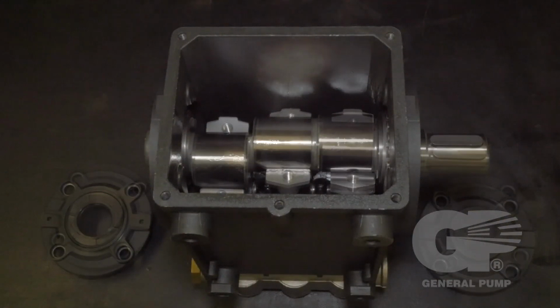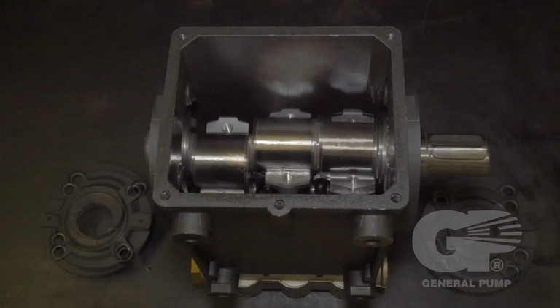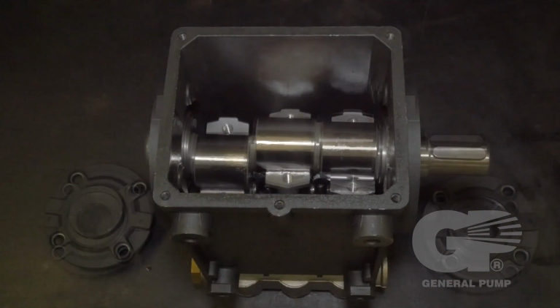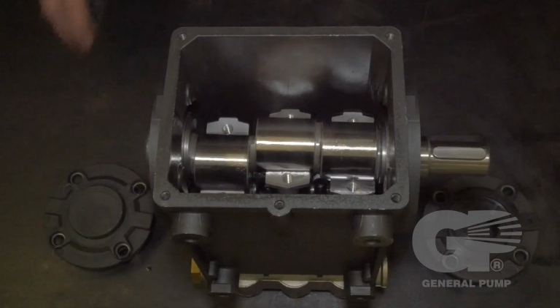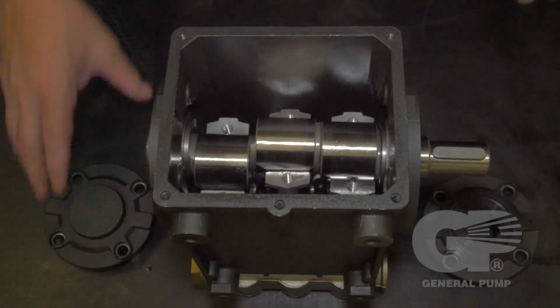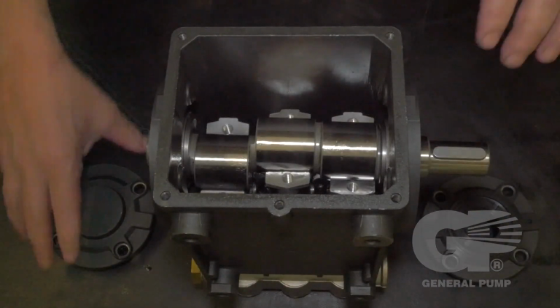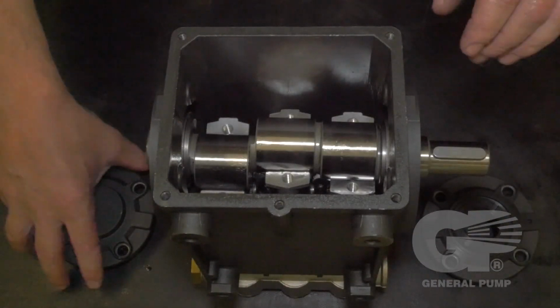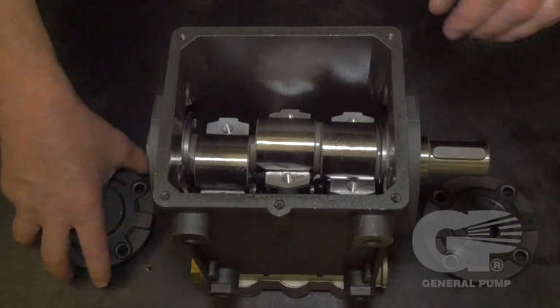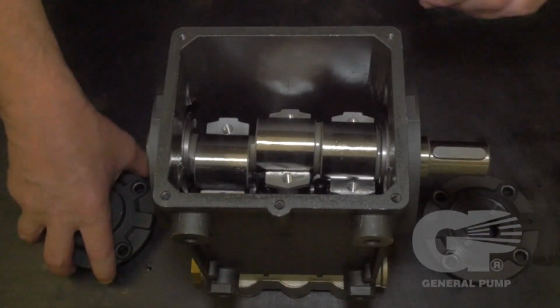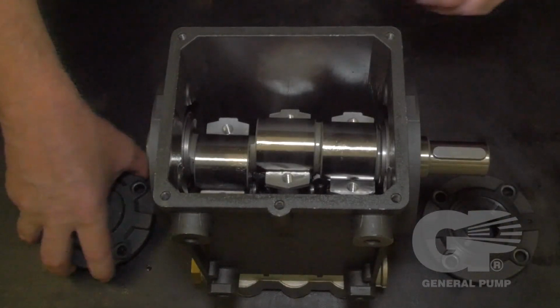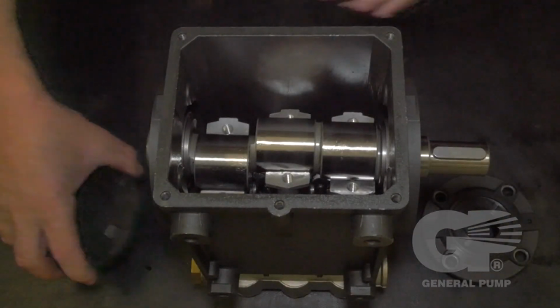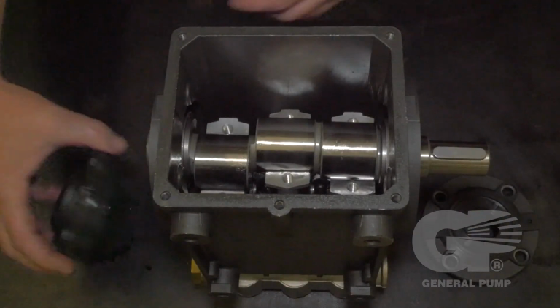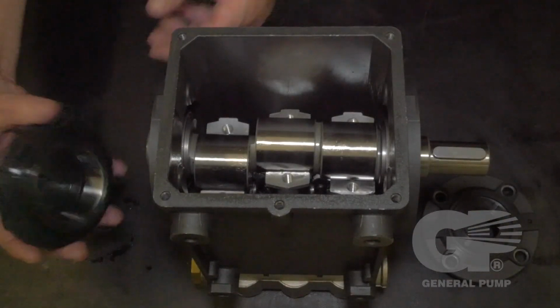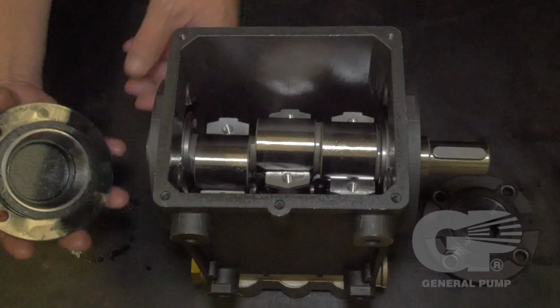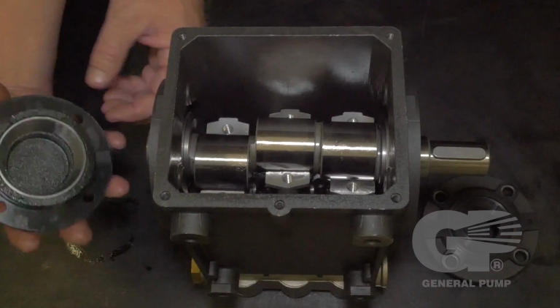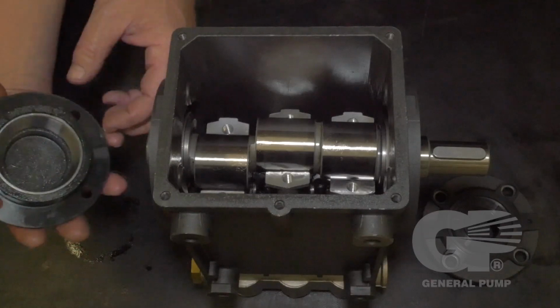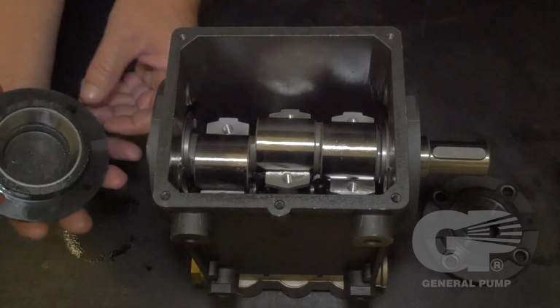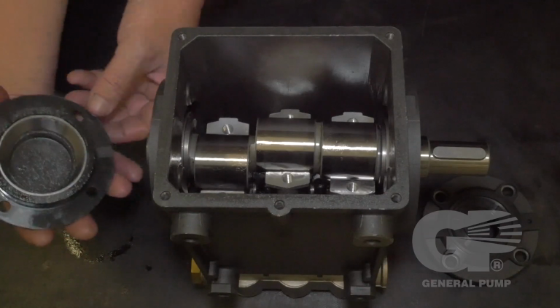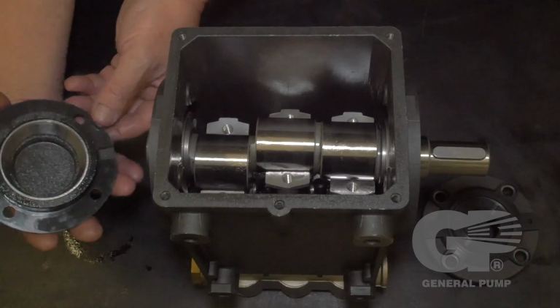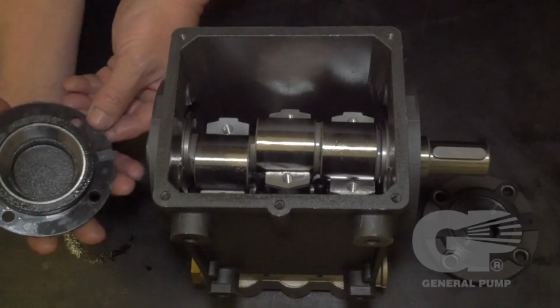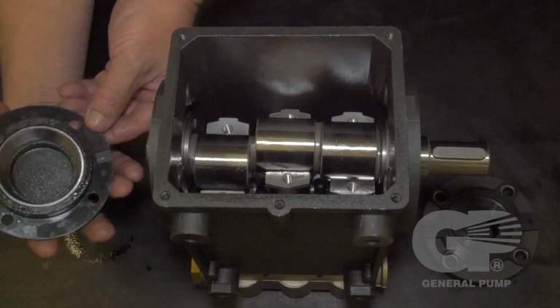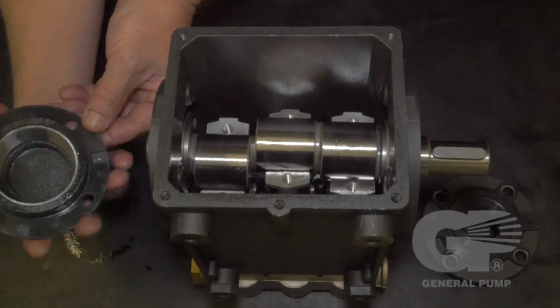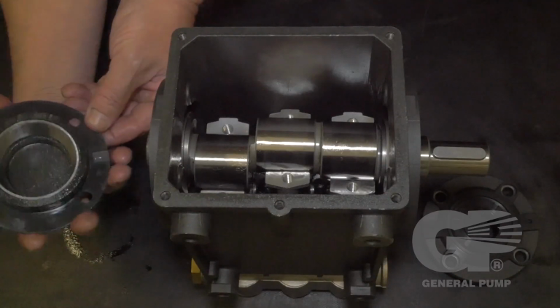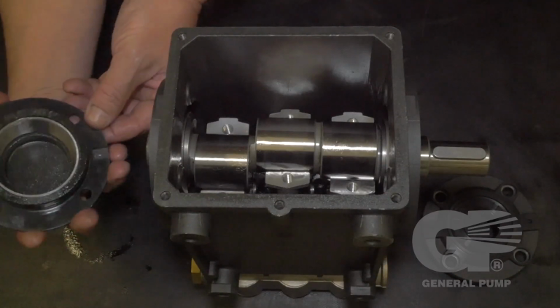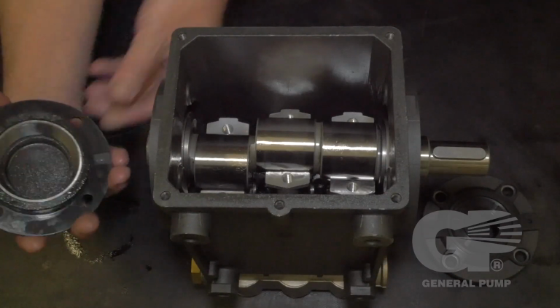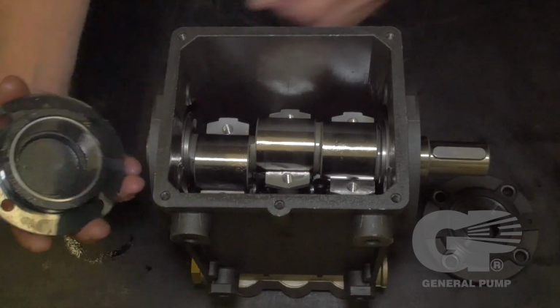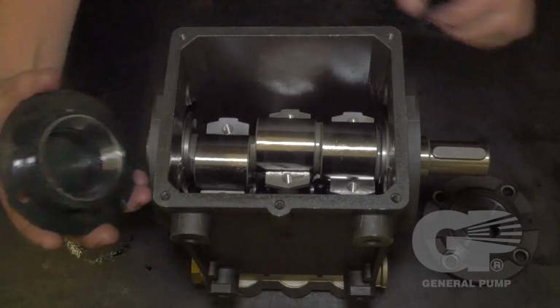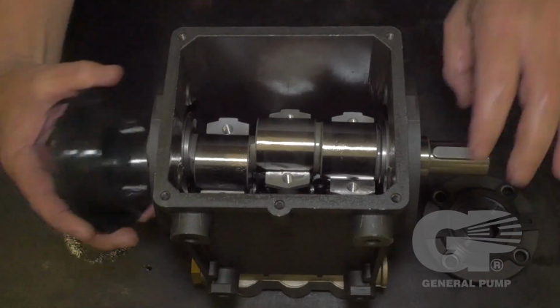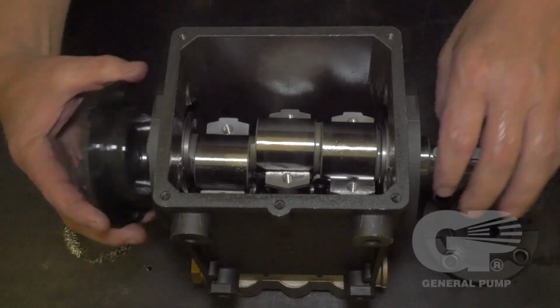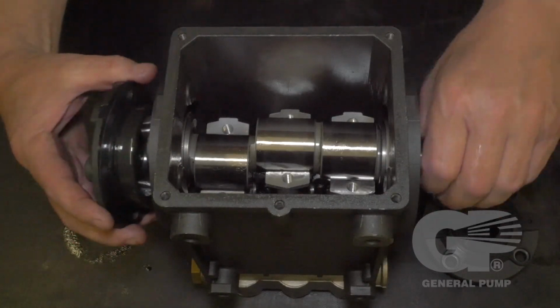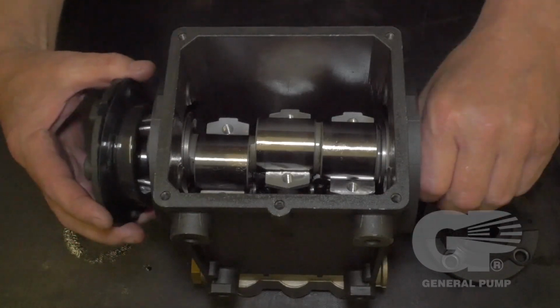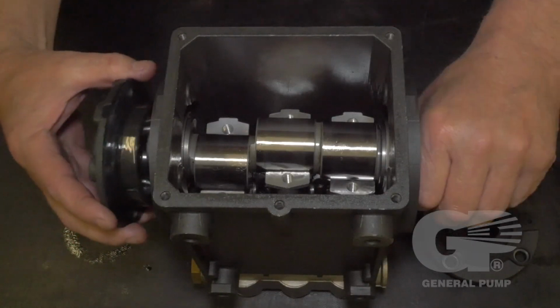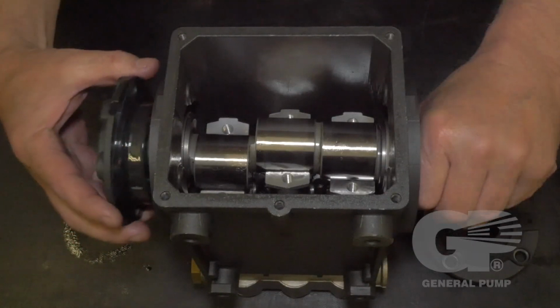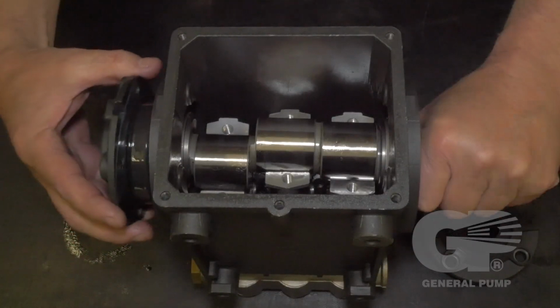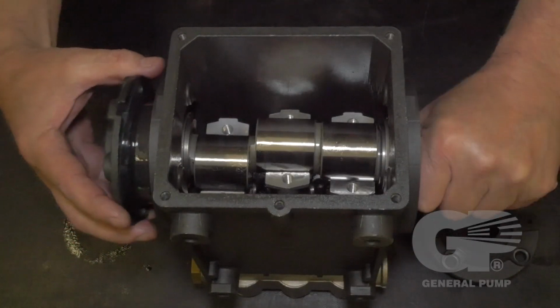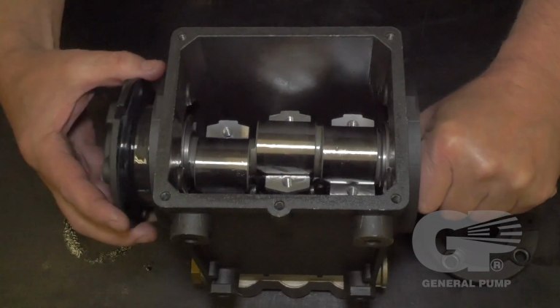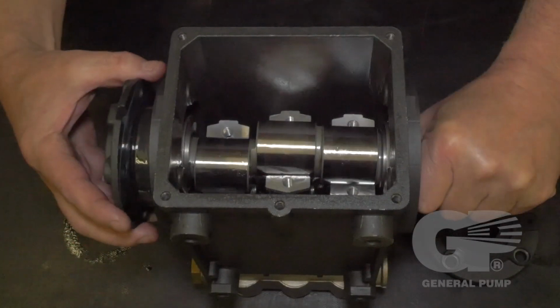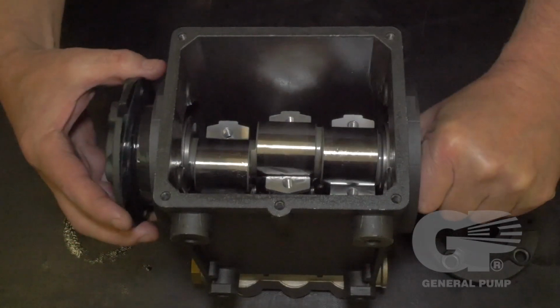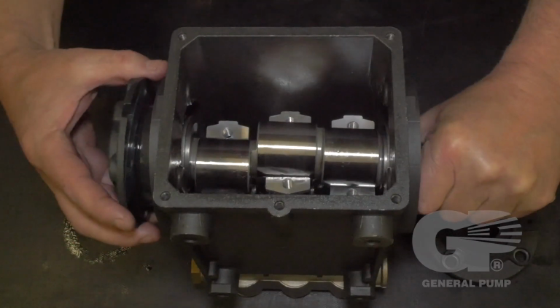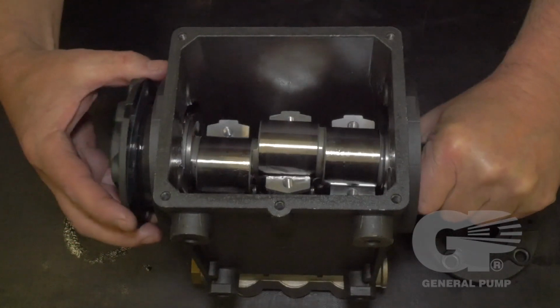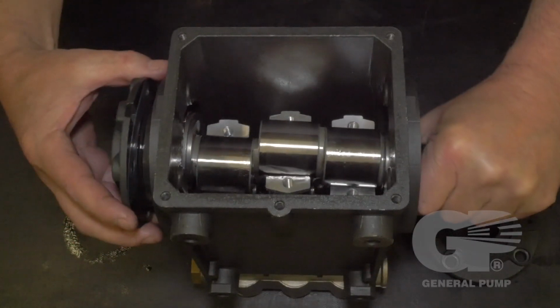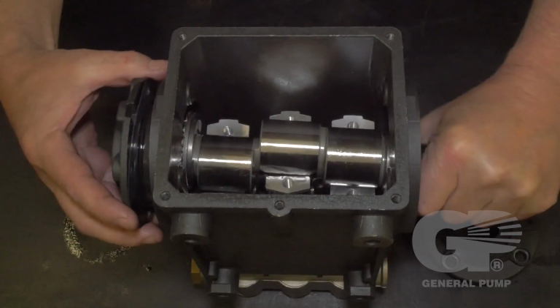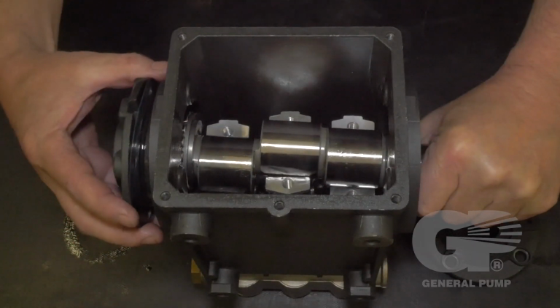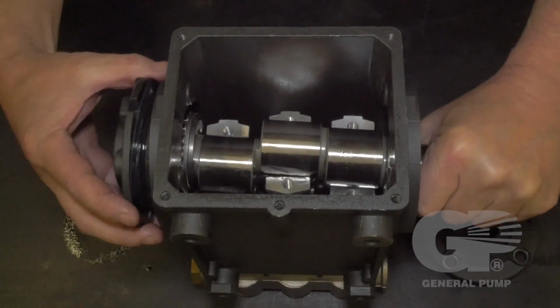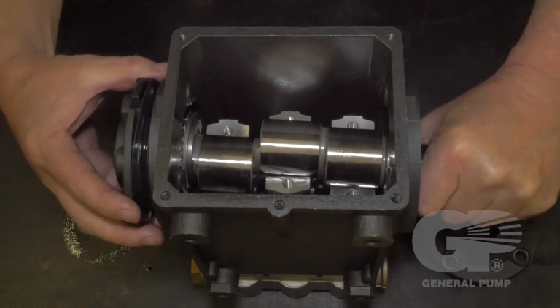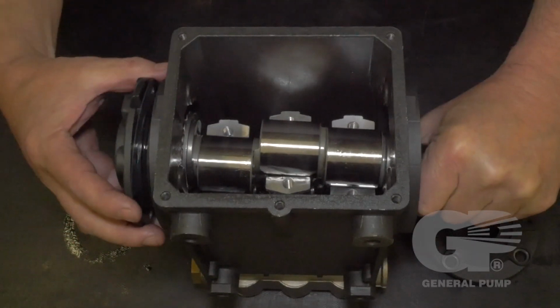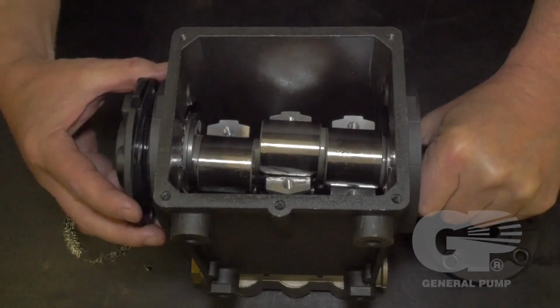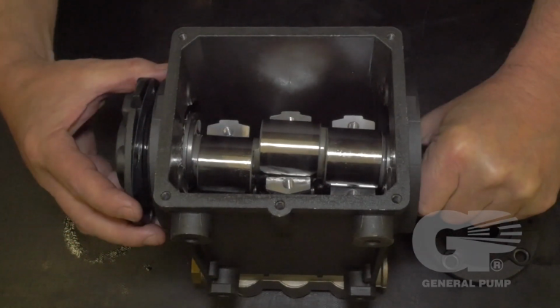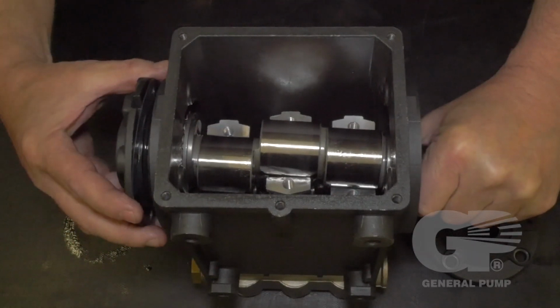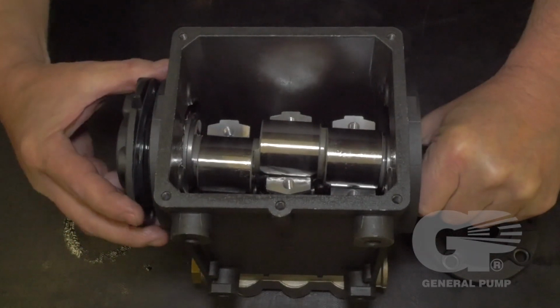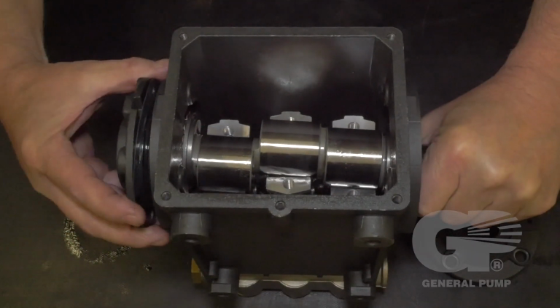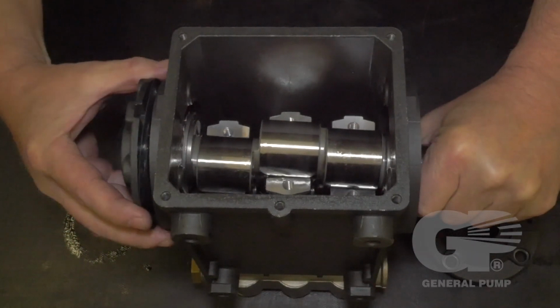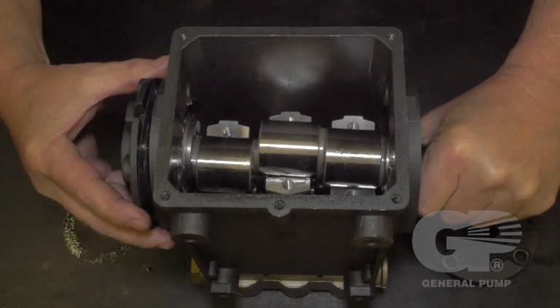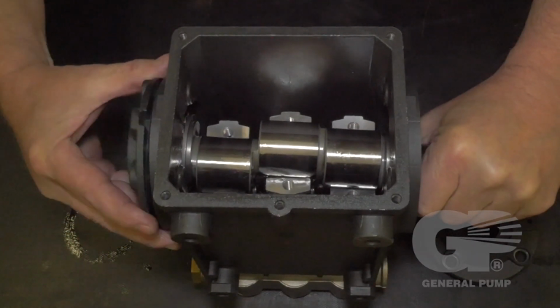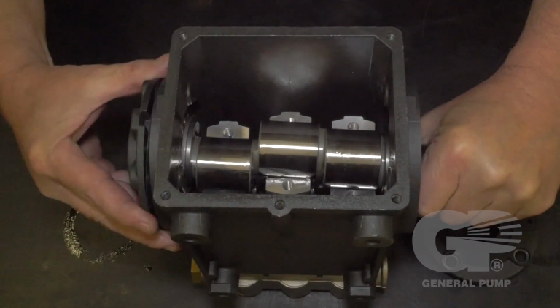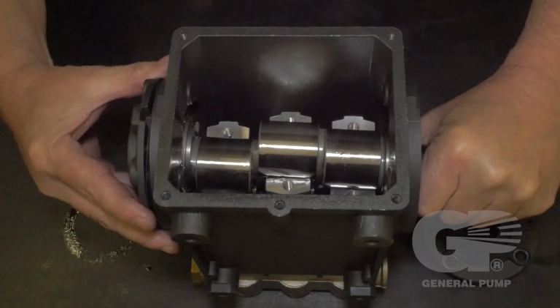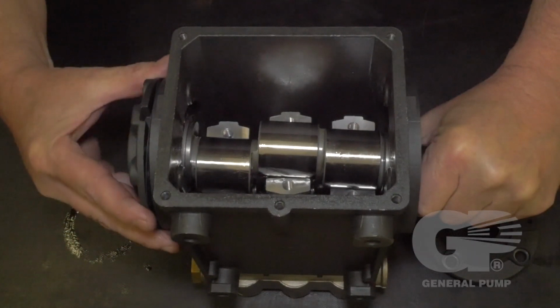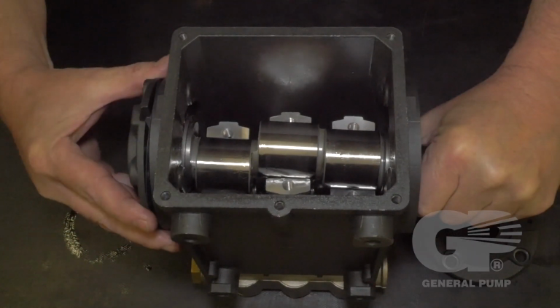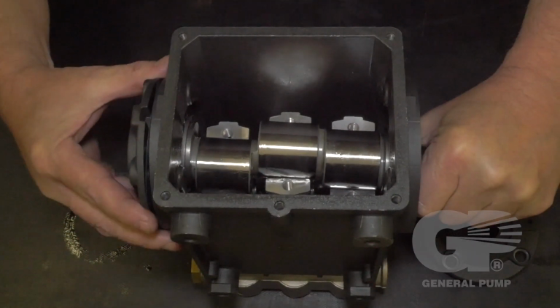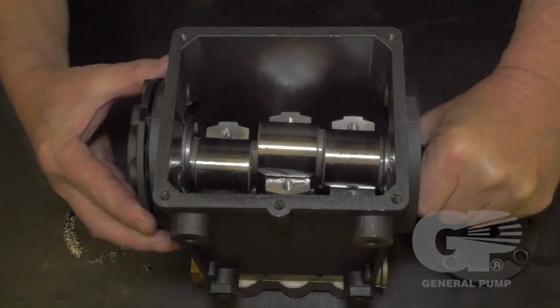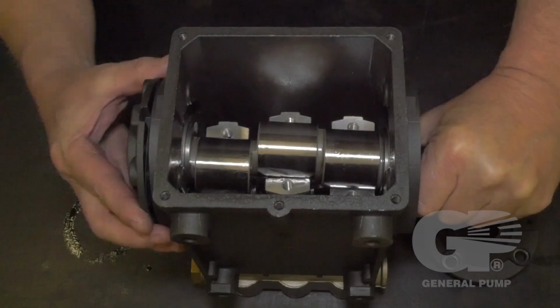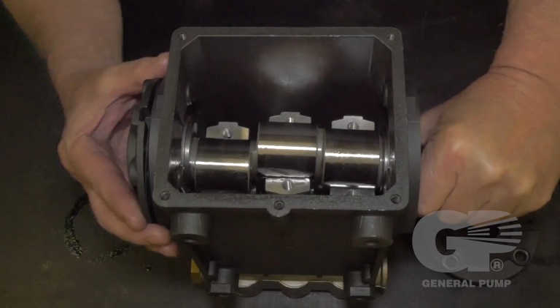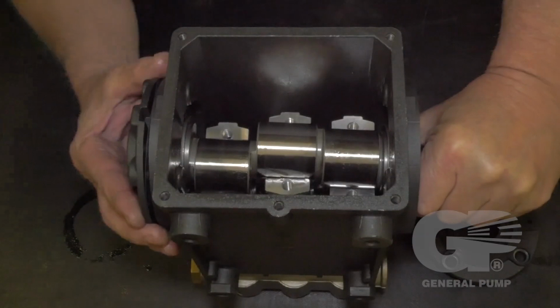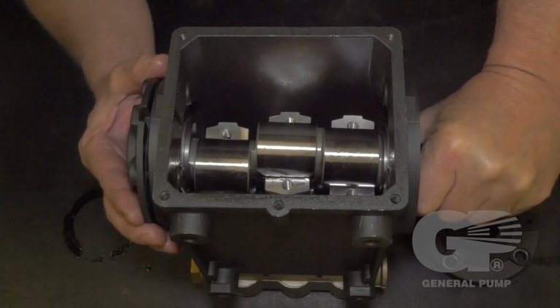Replace the crankshaft side oil cover seal, snapping it into place.